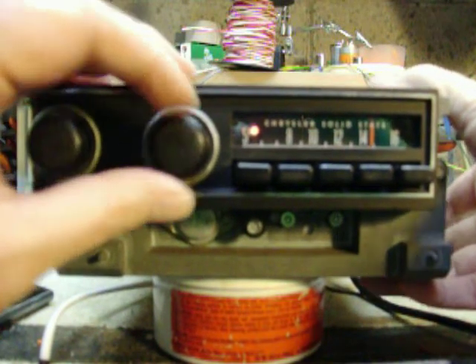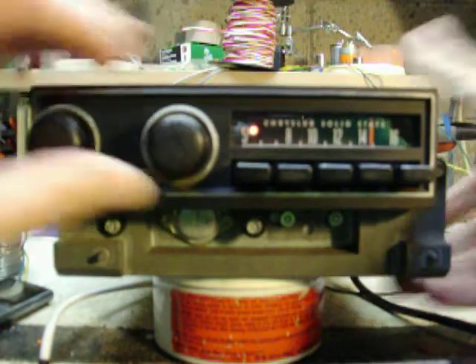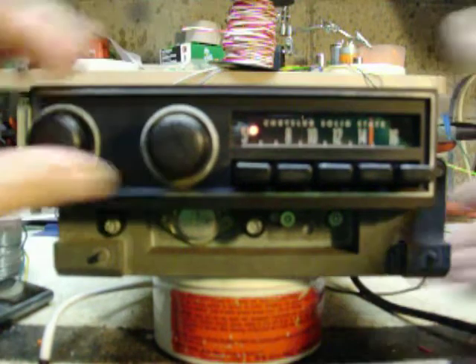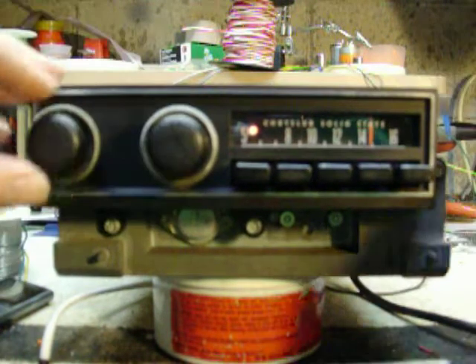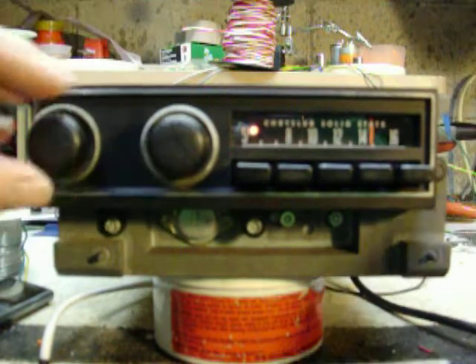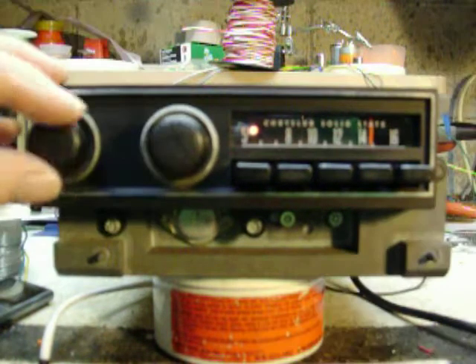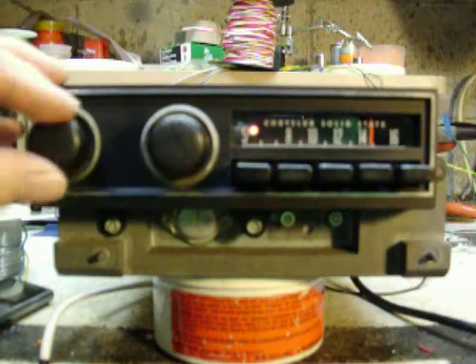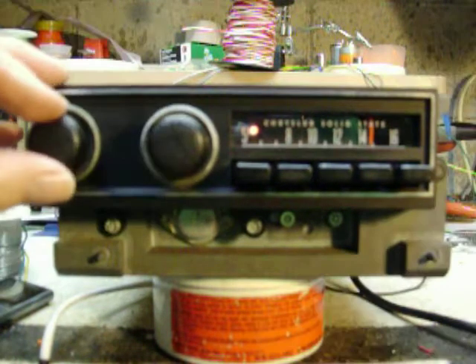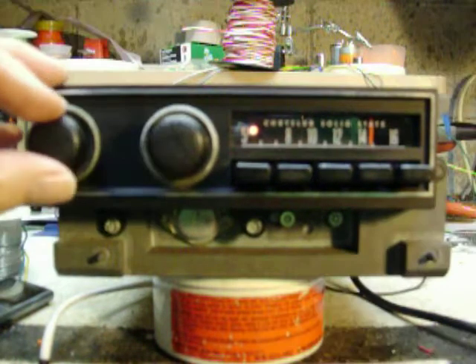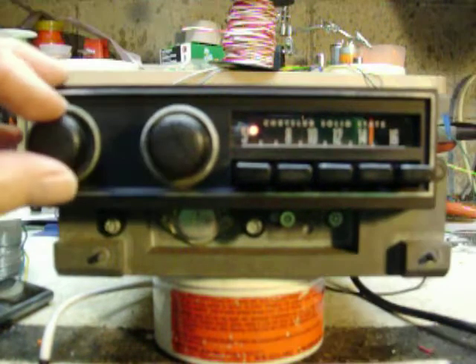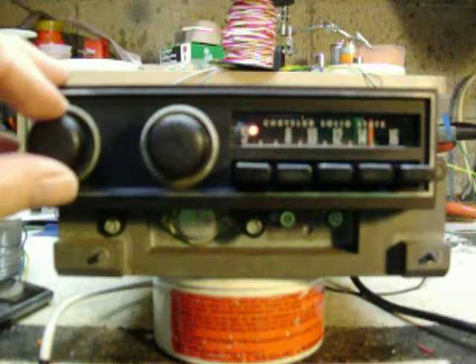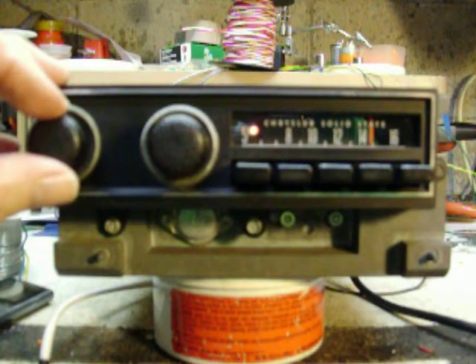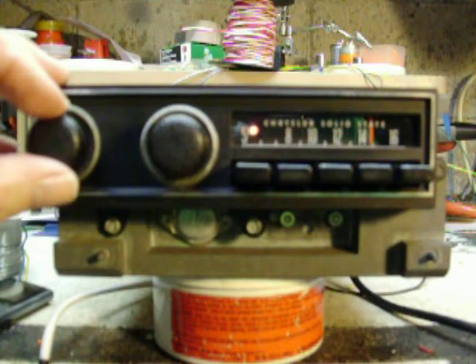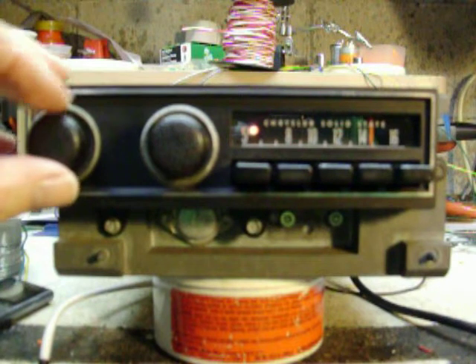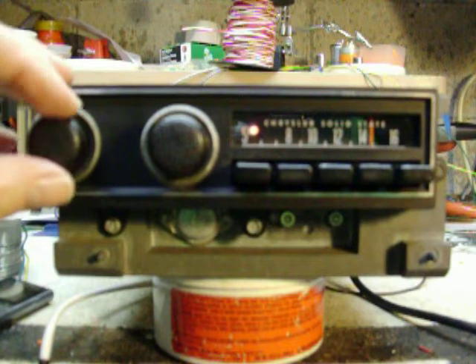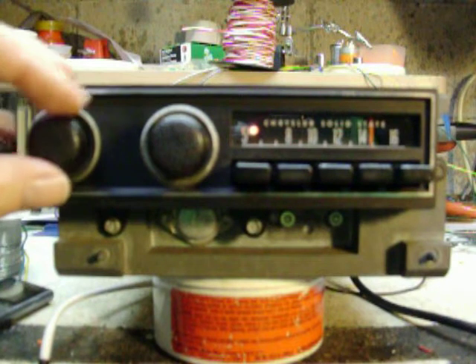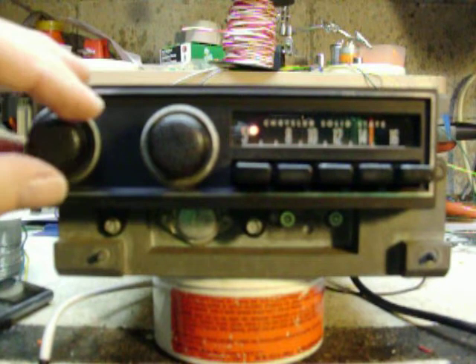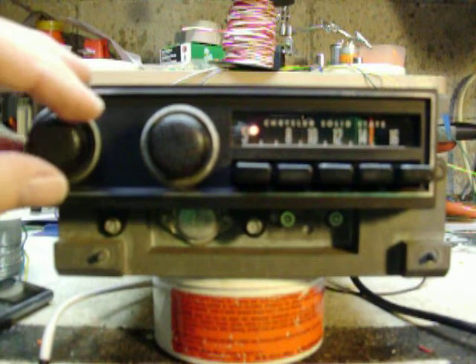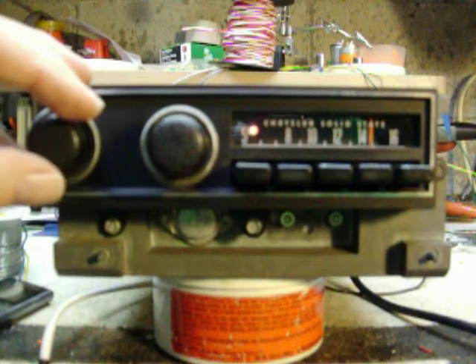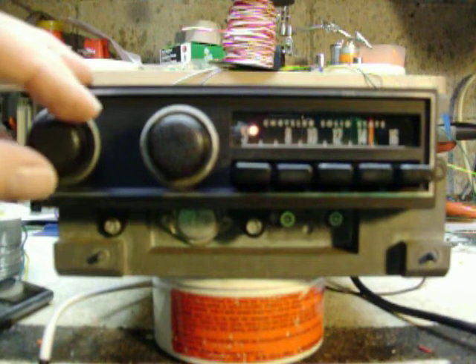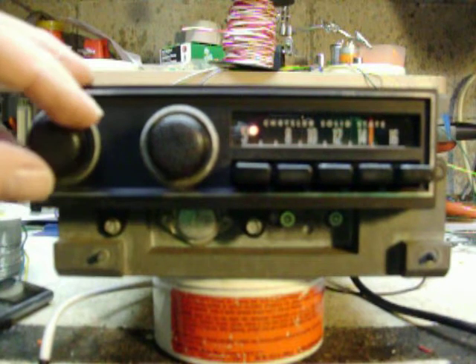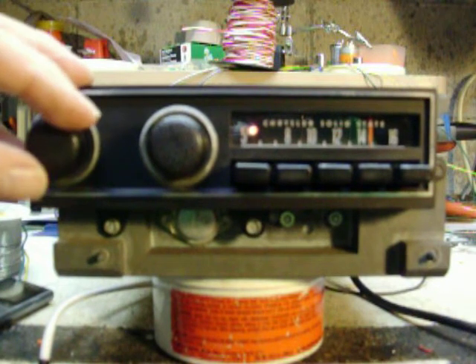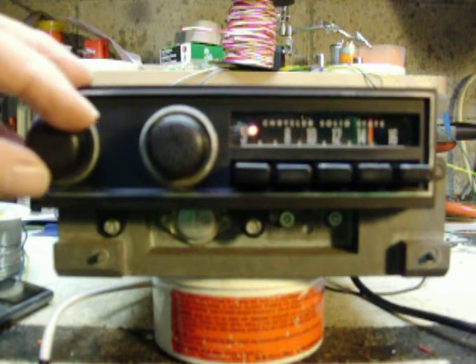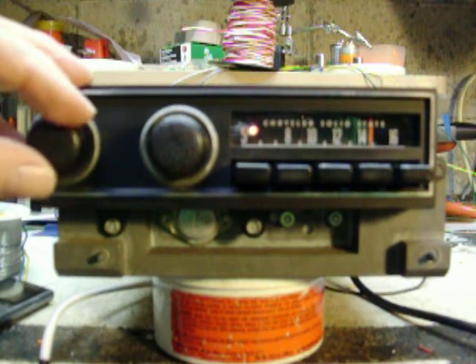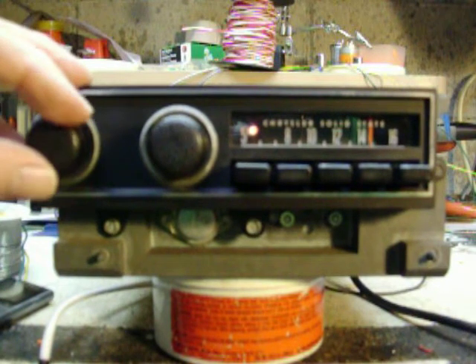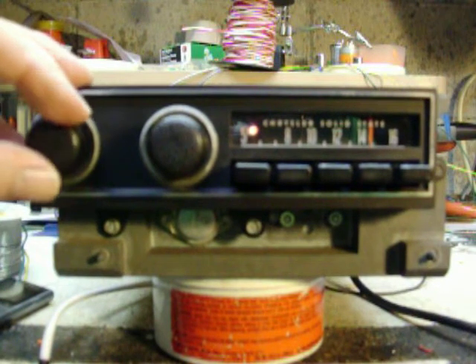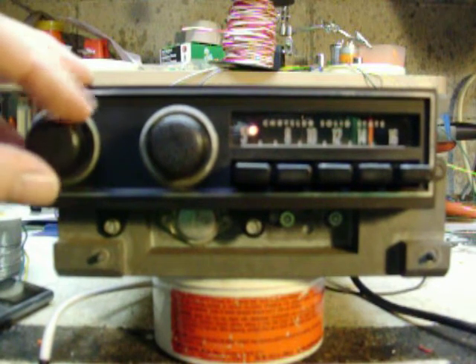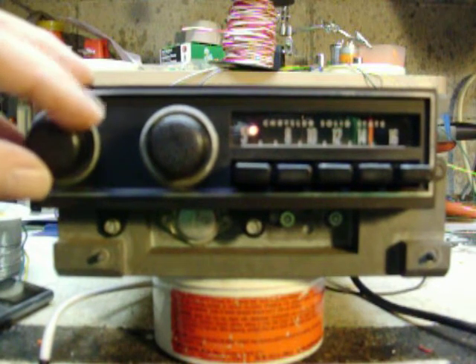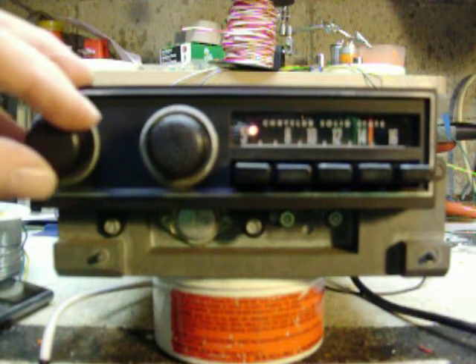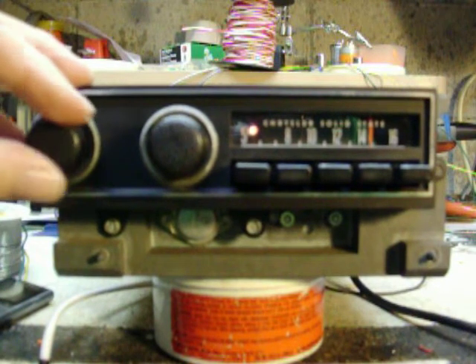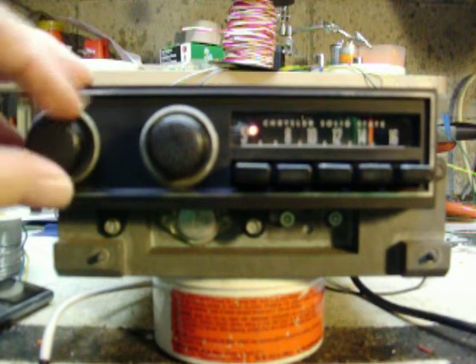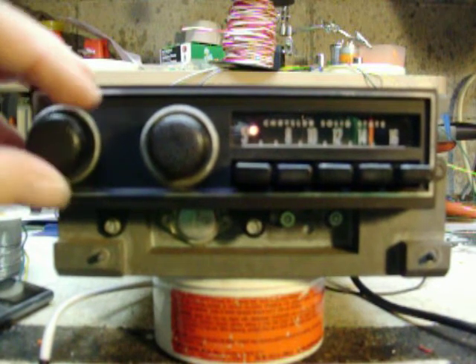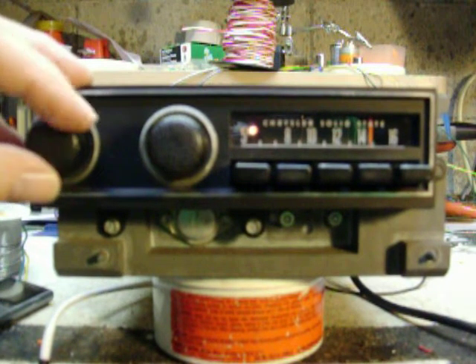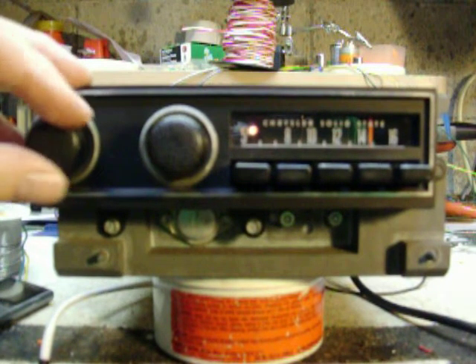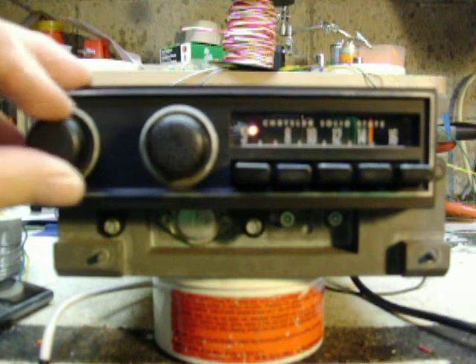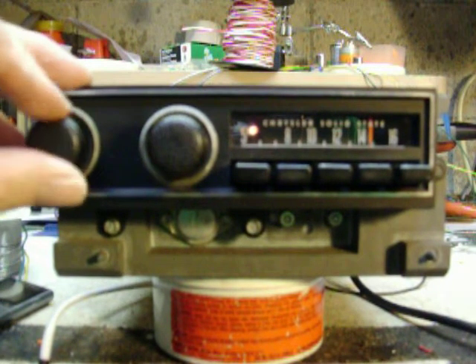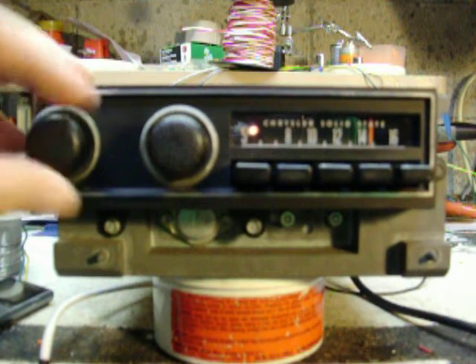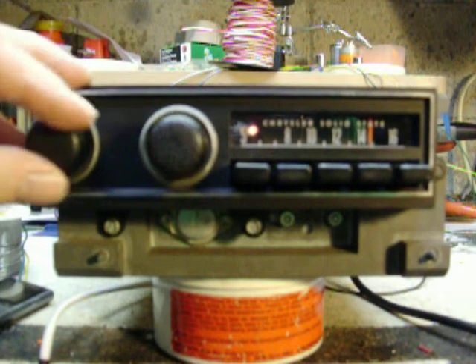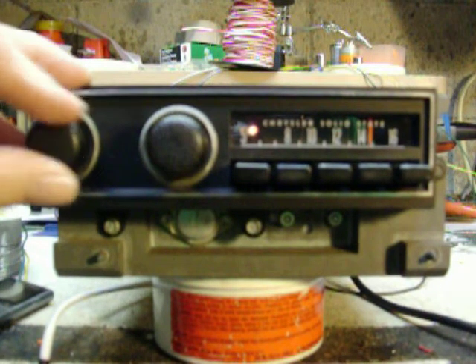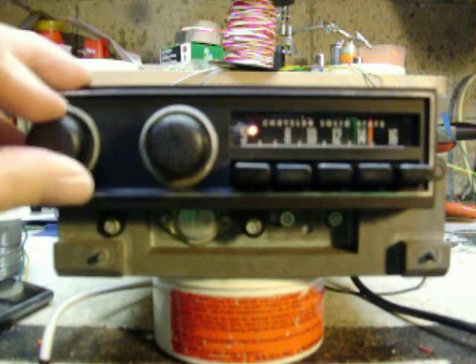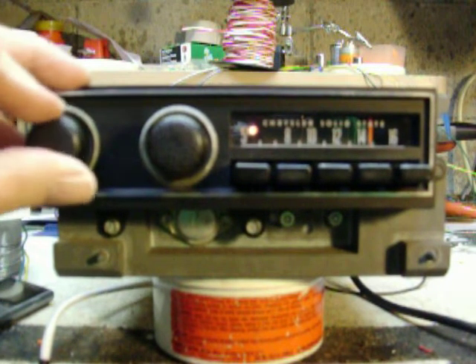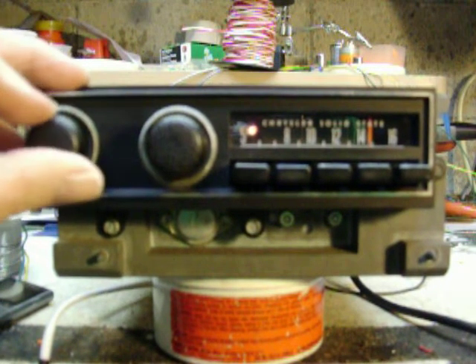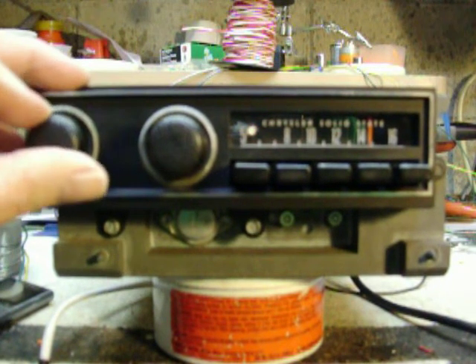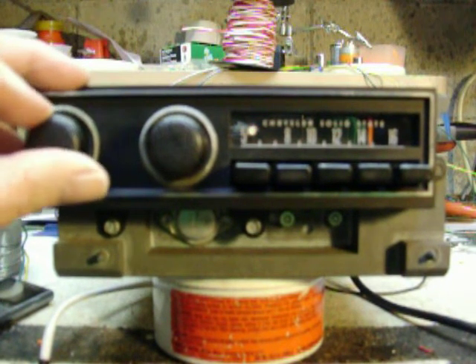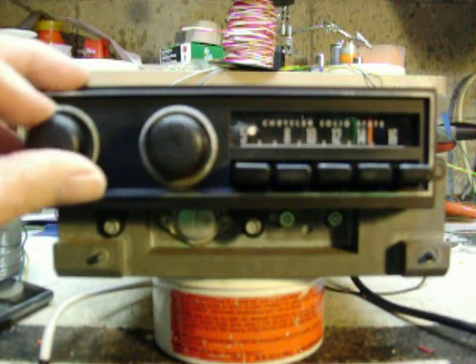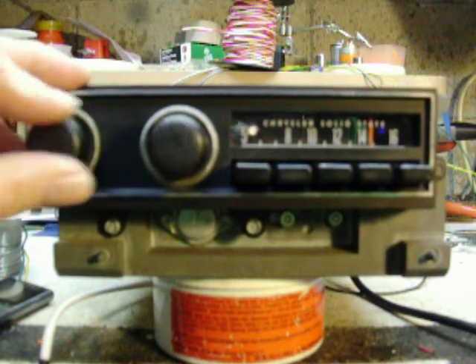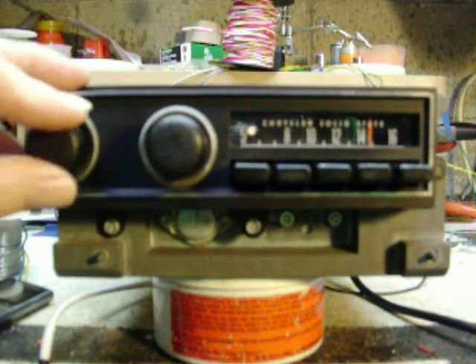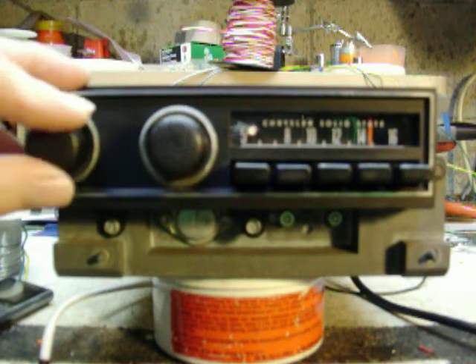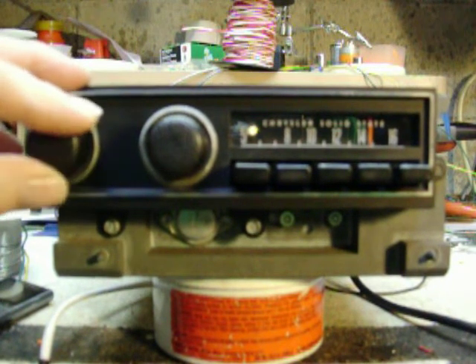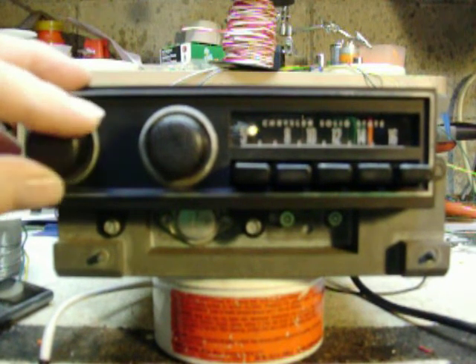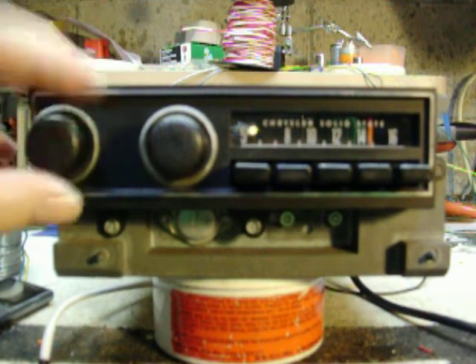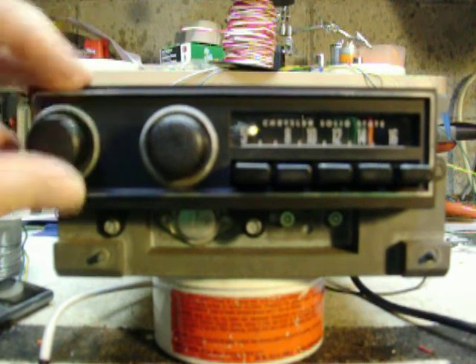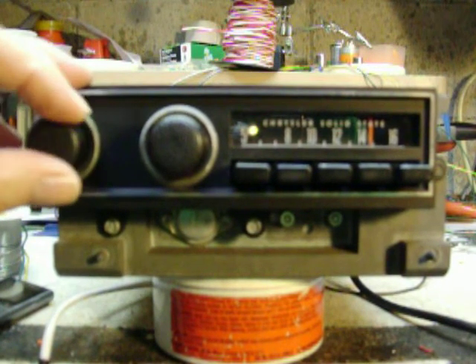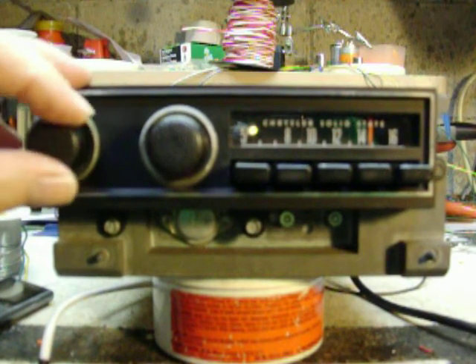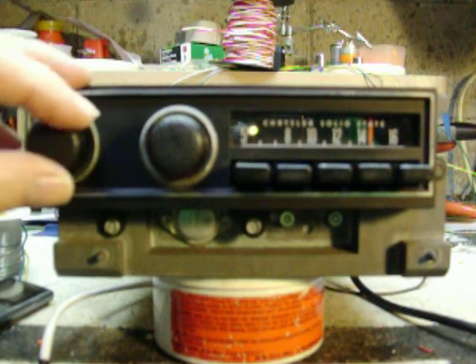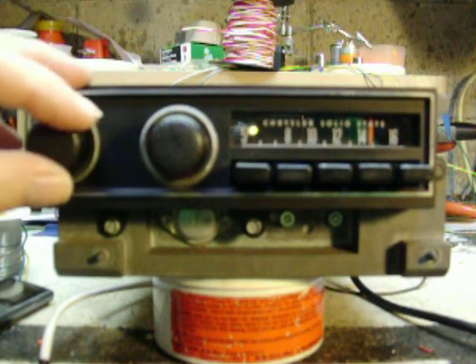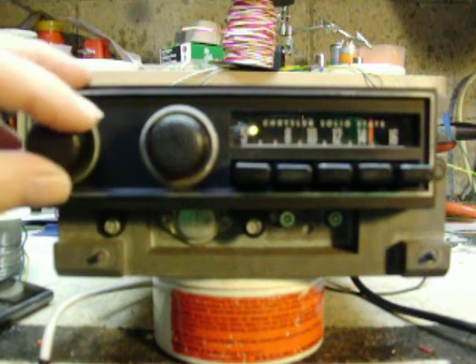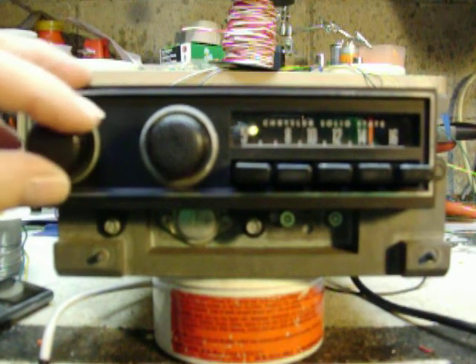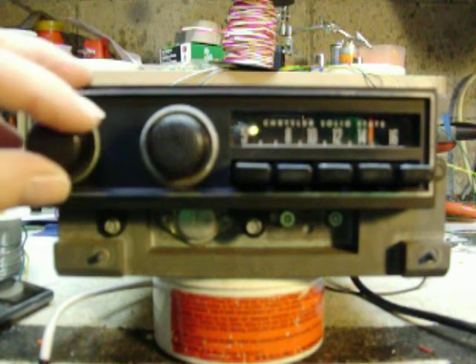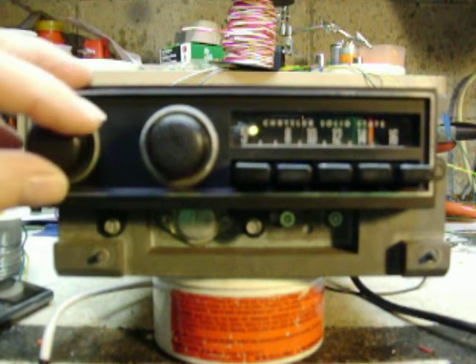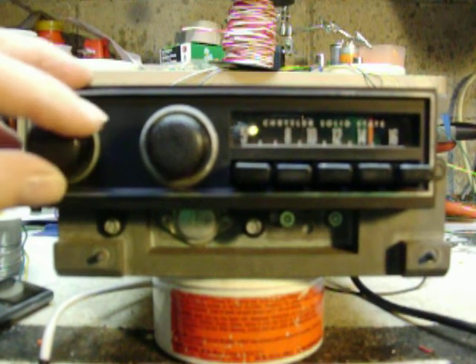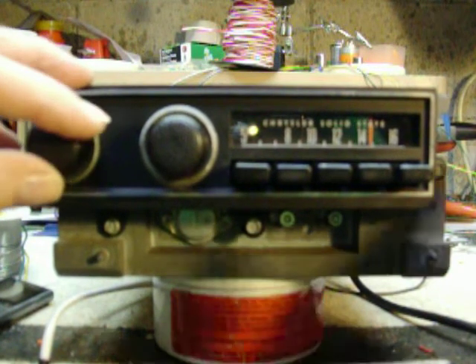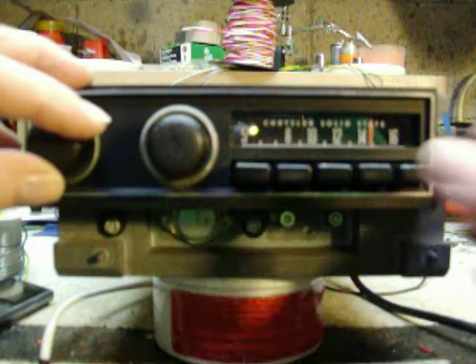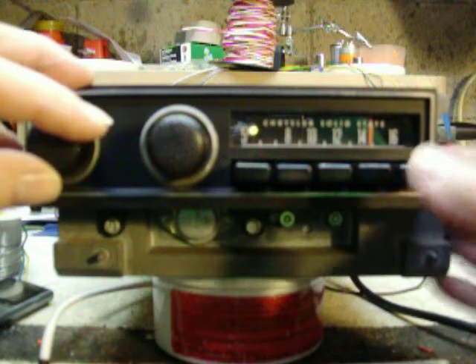Switch it to FM, you cycle the power switch. Okay, it's on FM now.